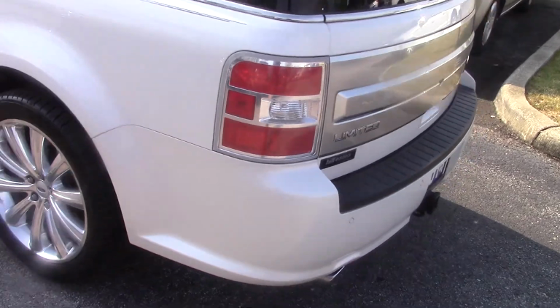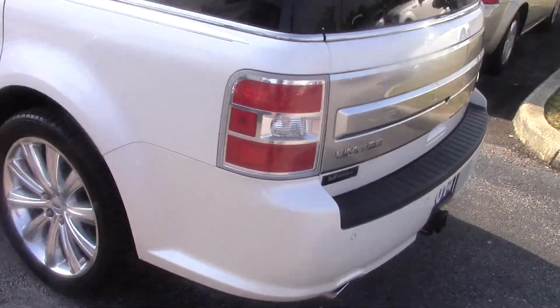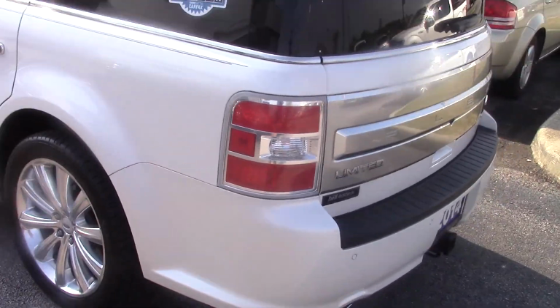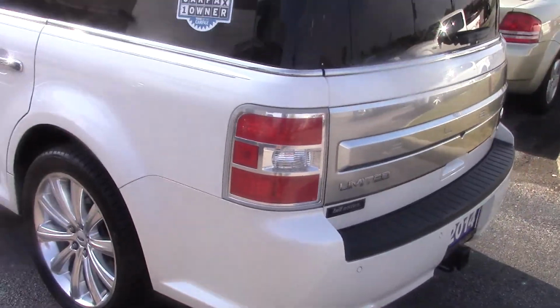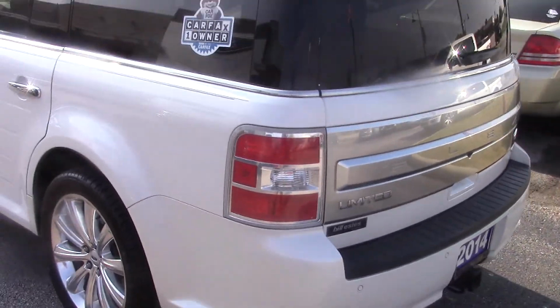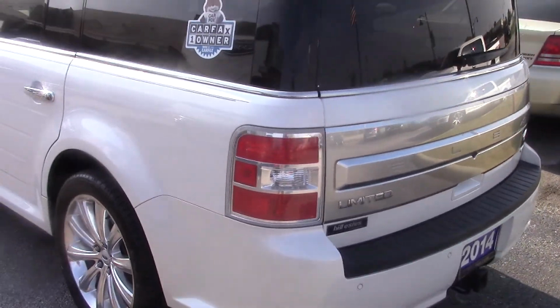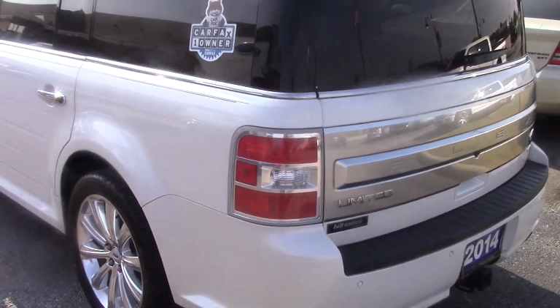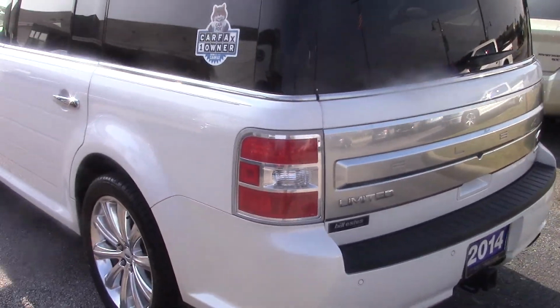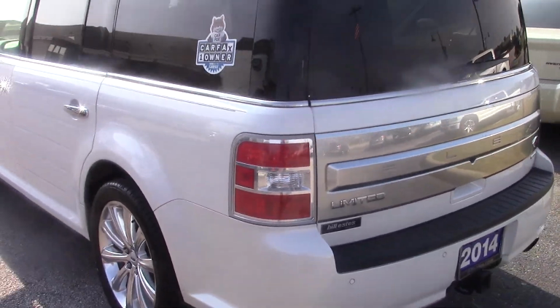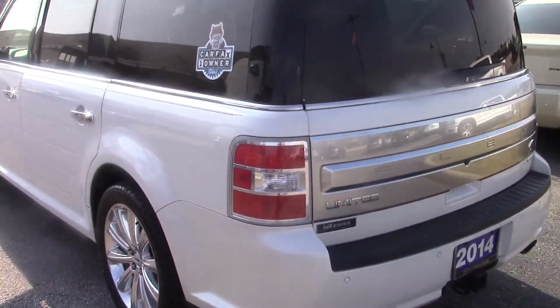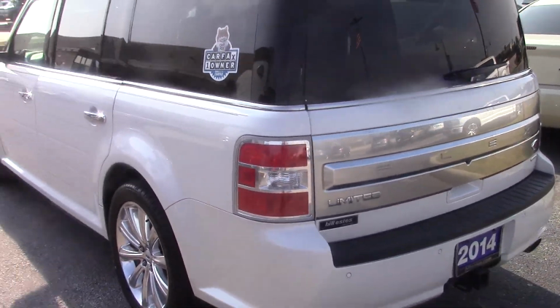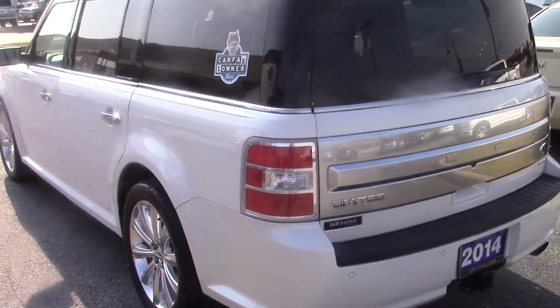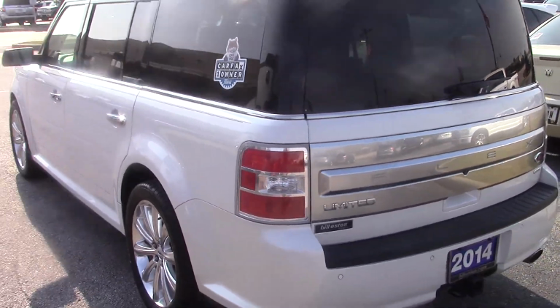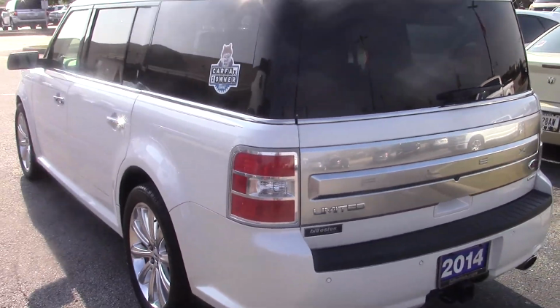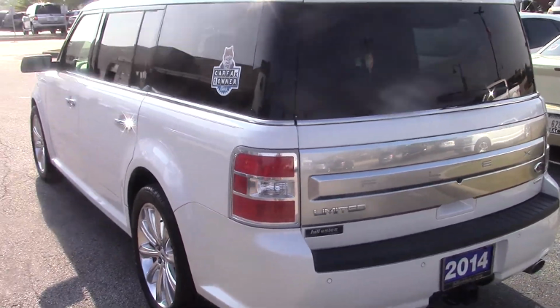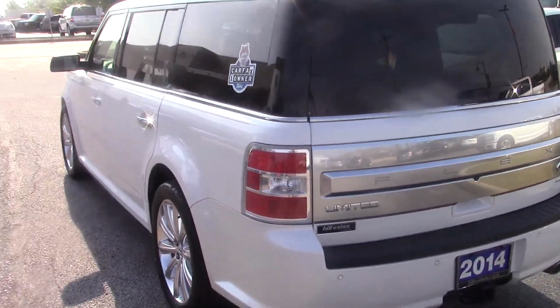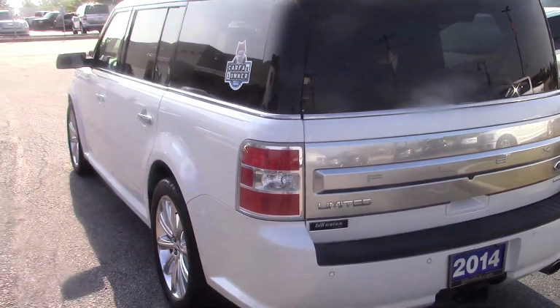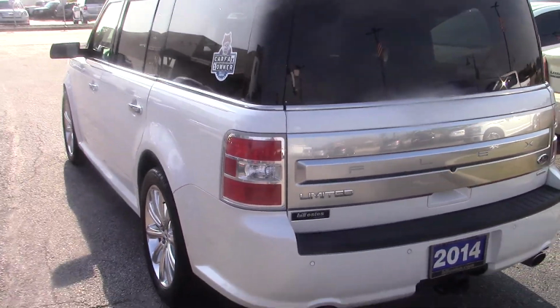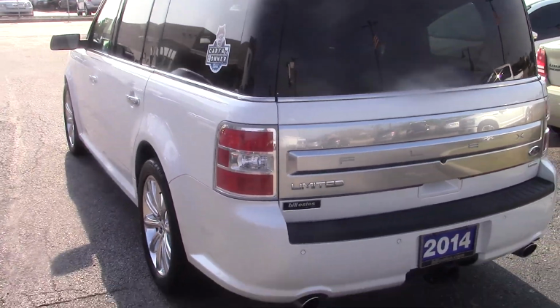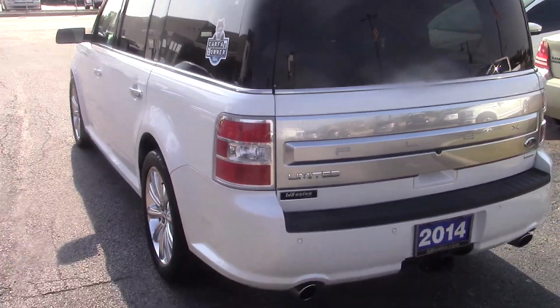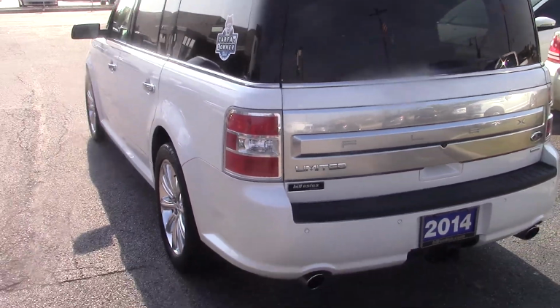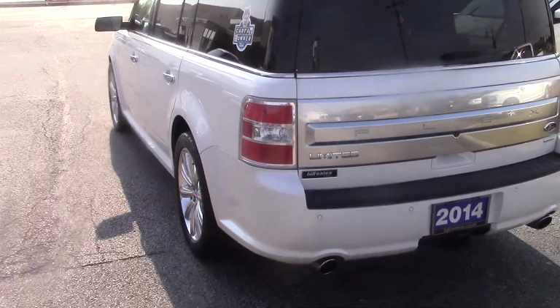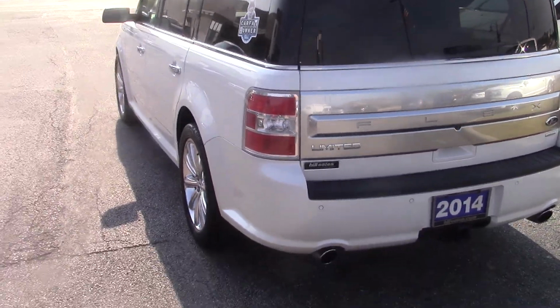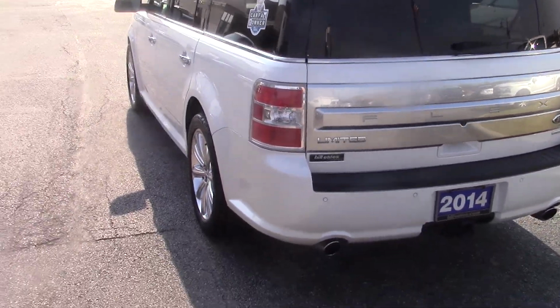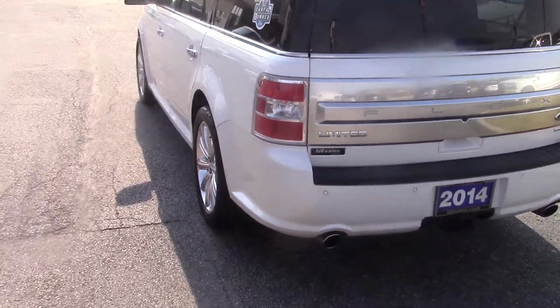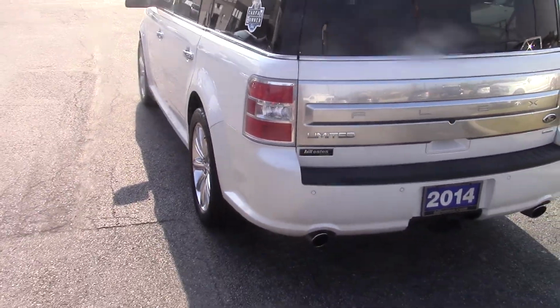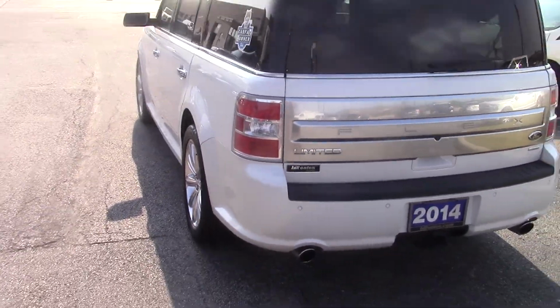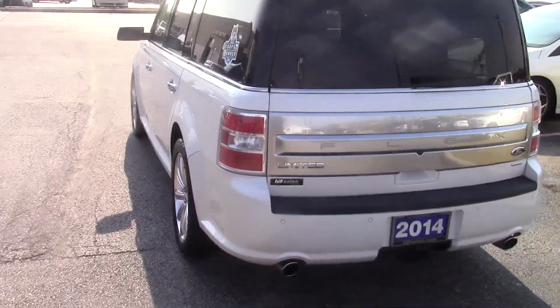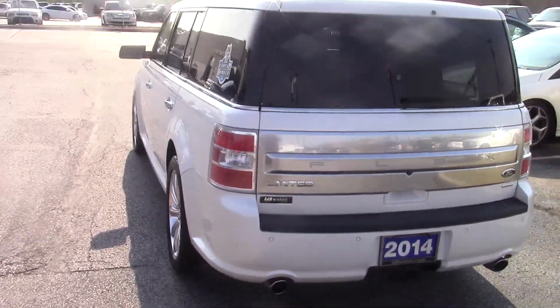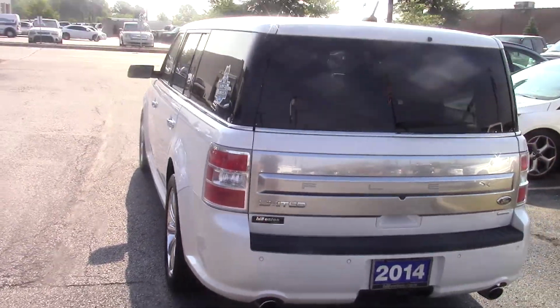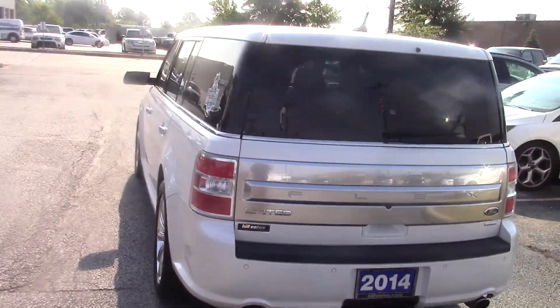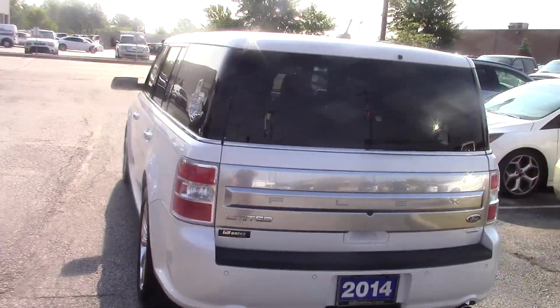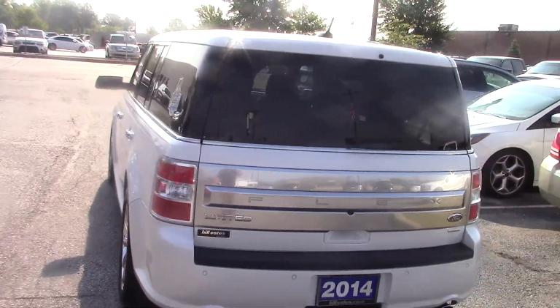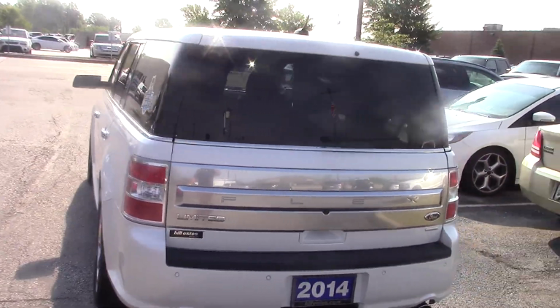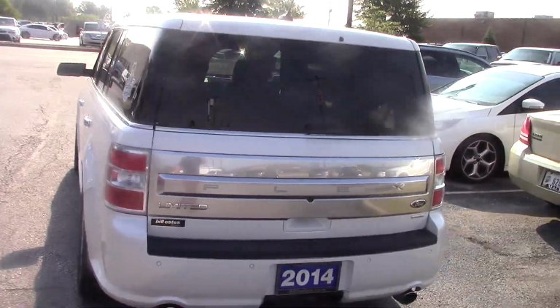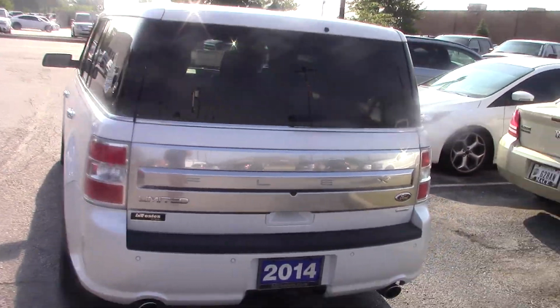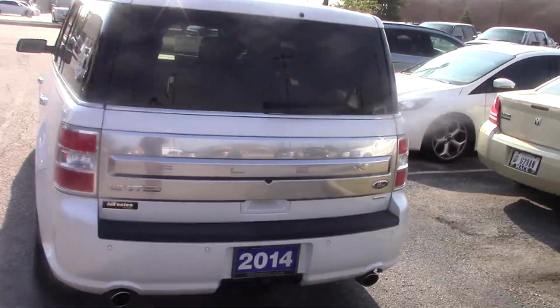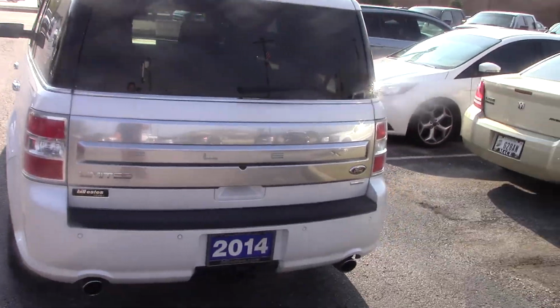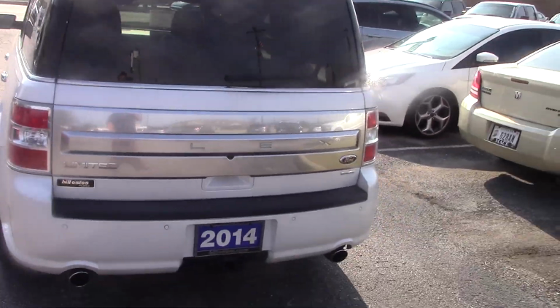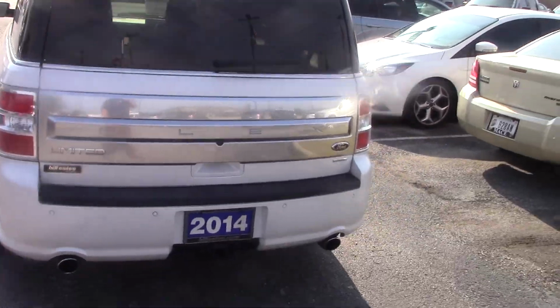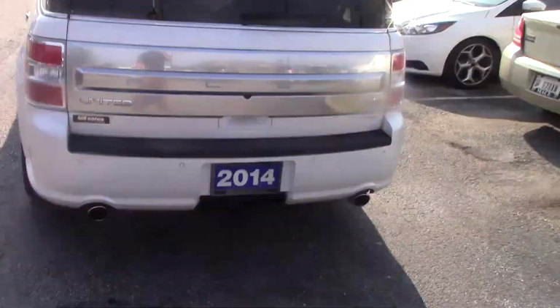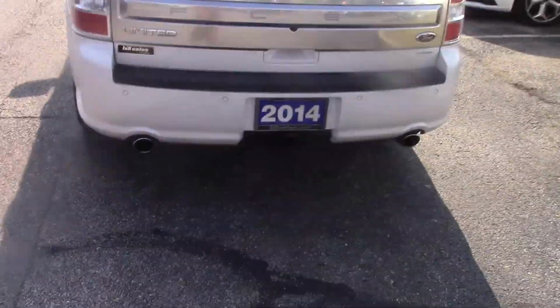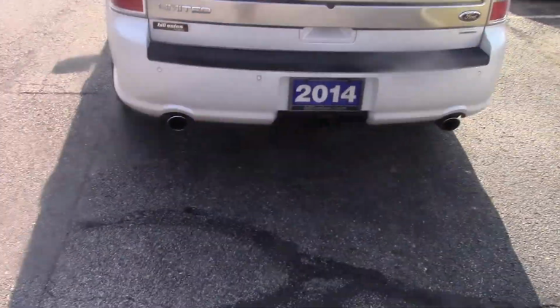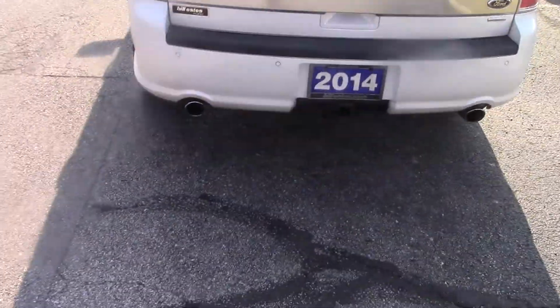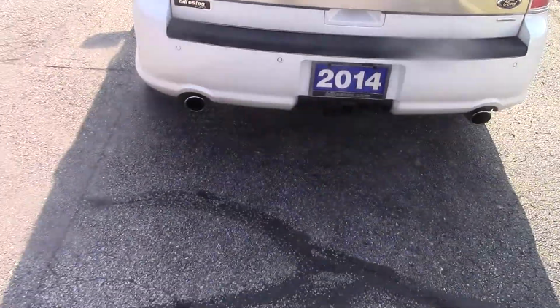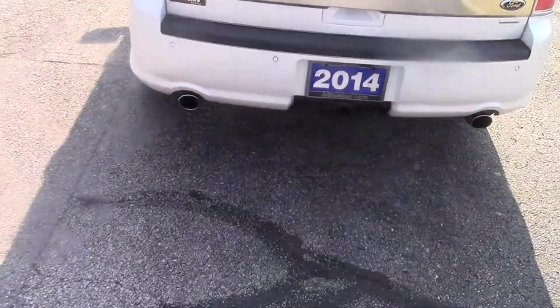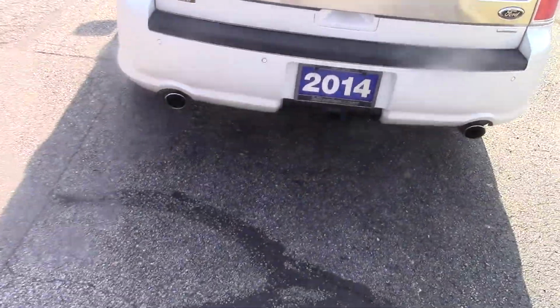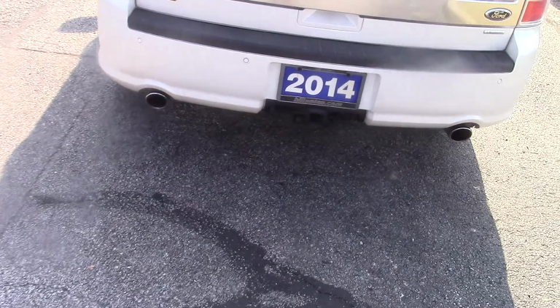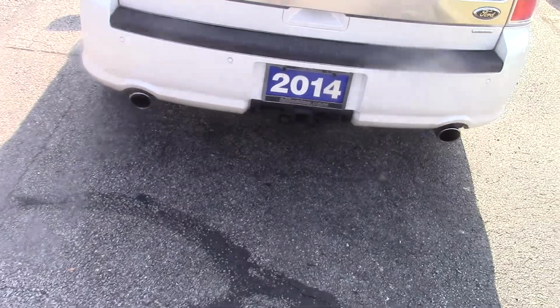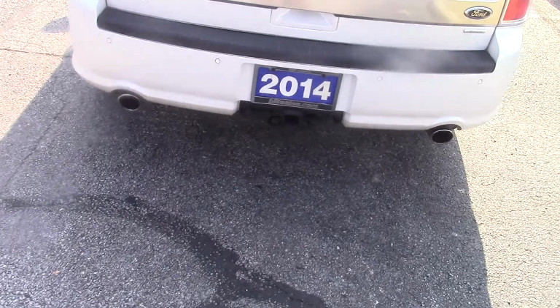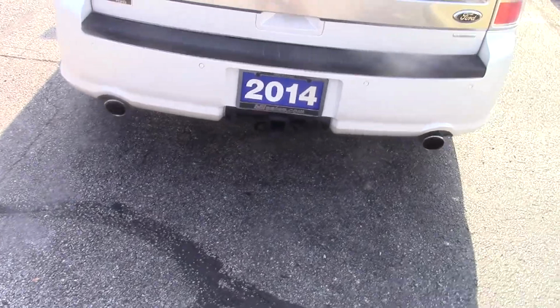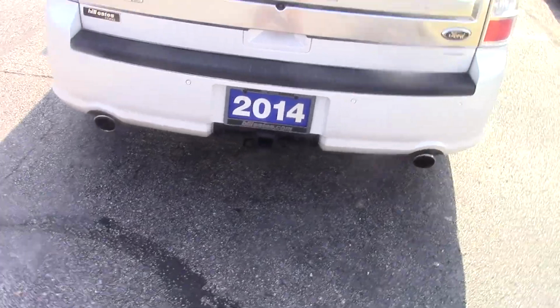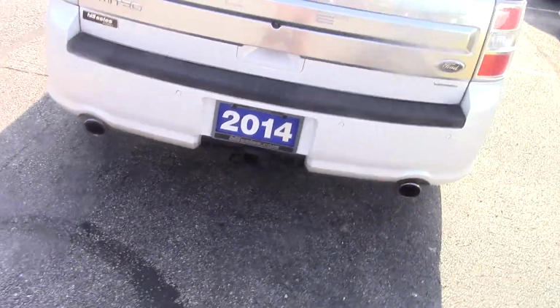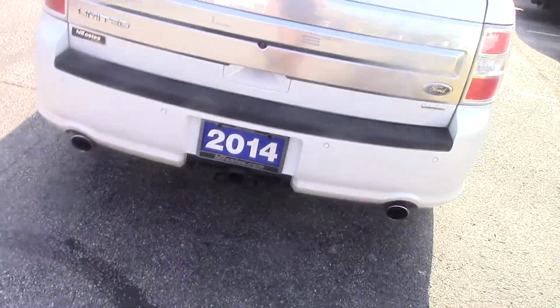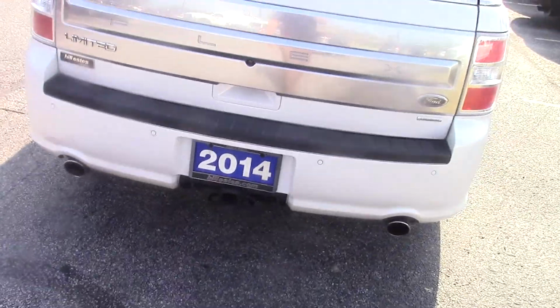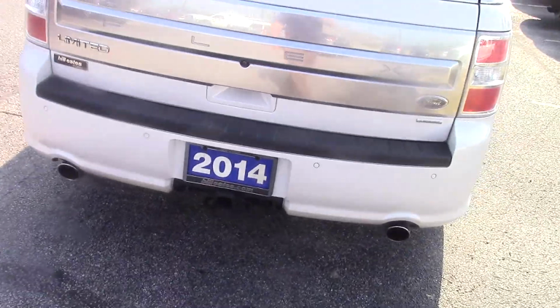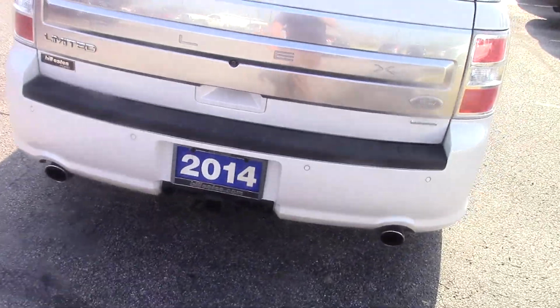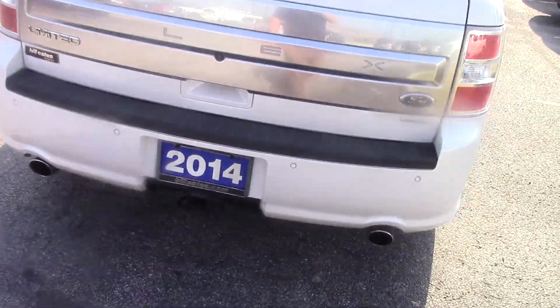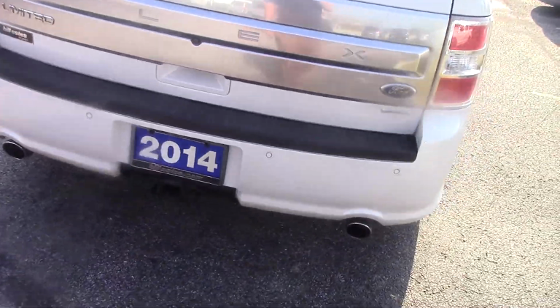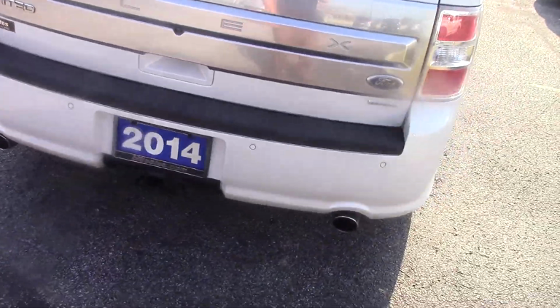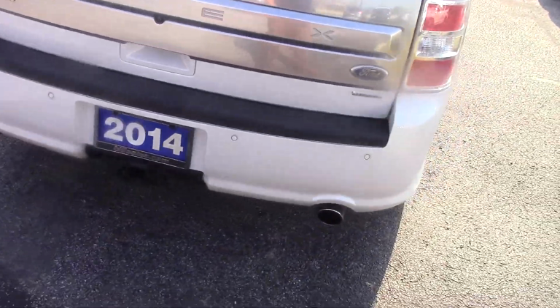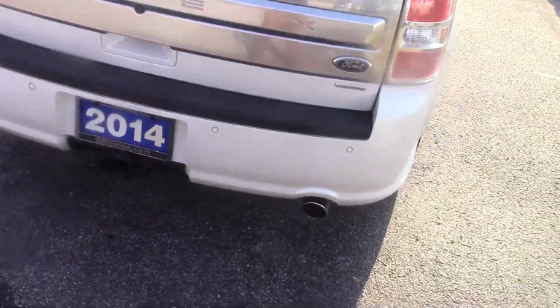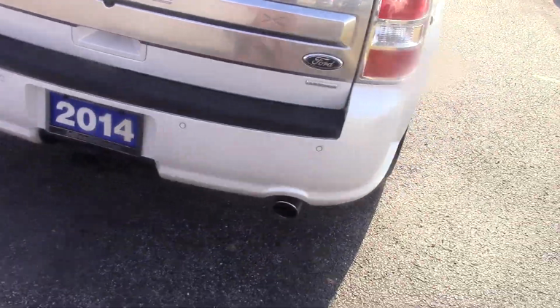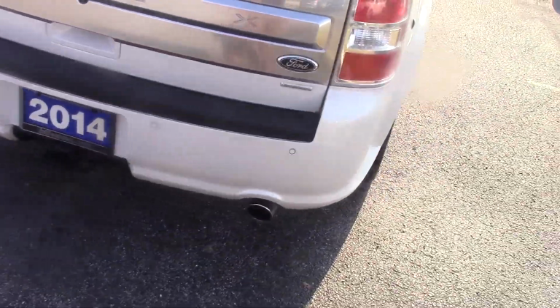This vehicle has about 56,000 miles on it. You can see your backup sensors and your camera back here.